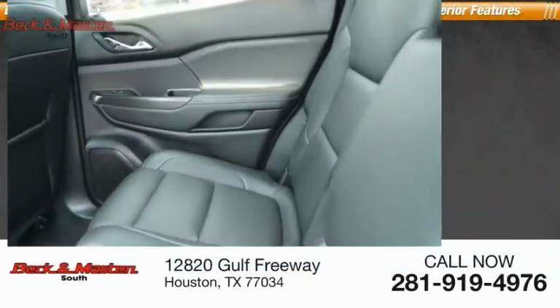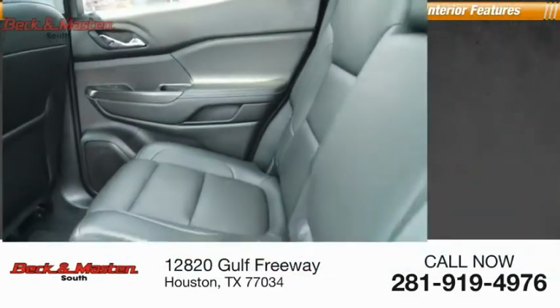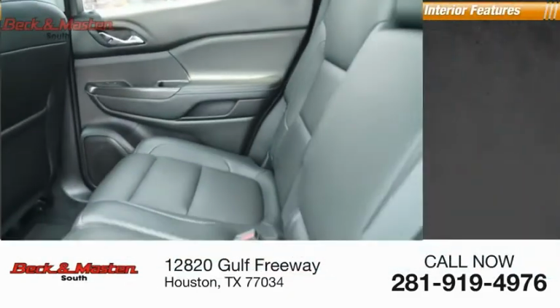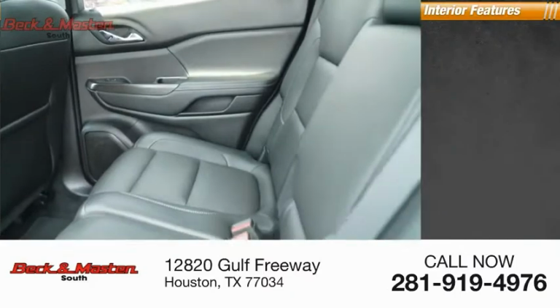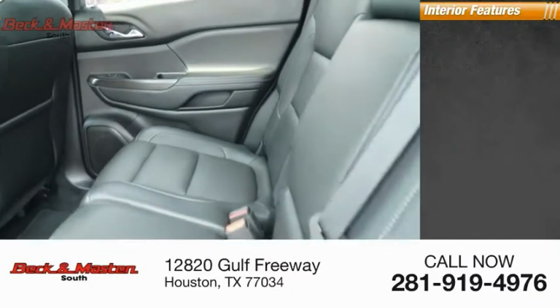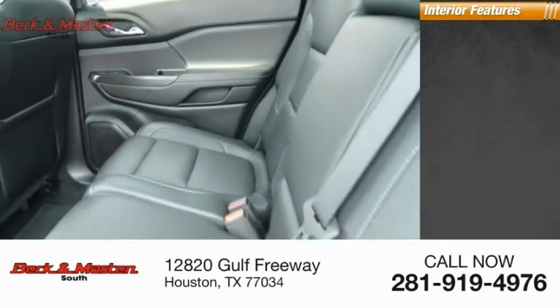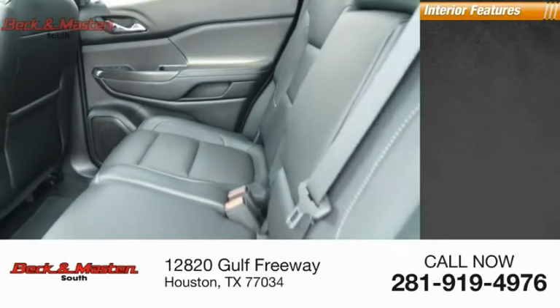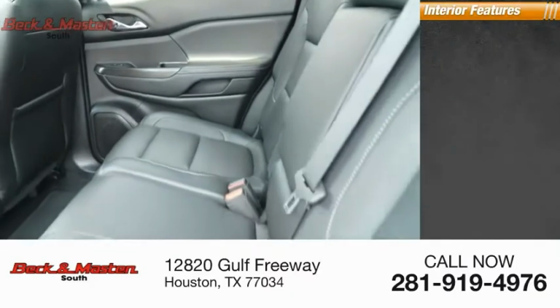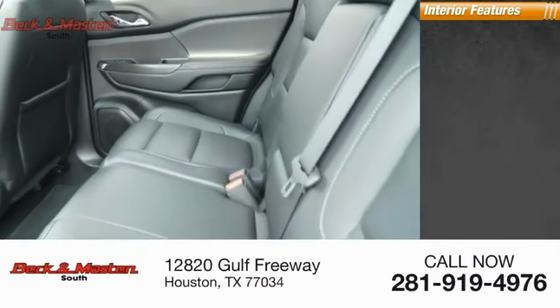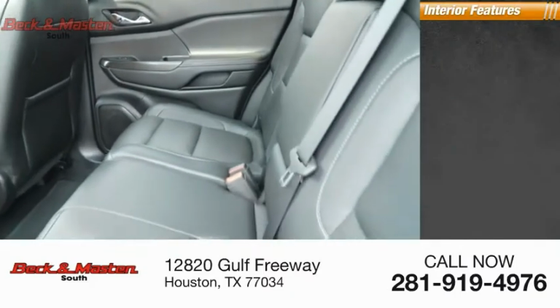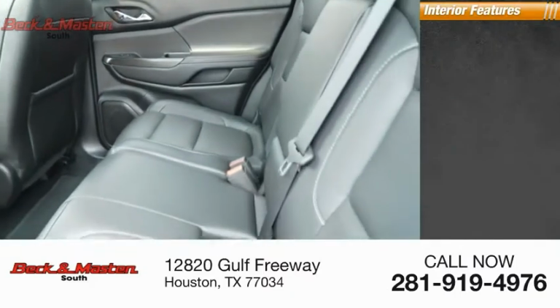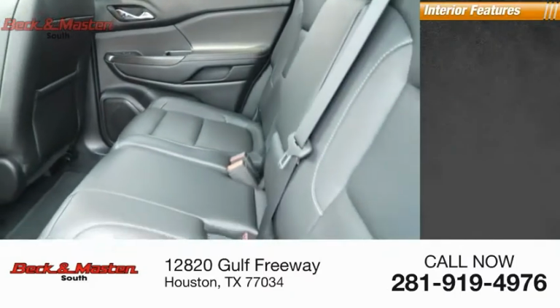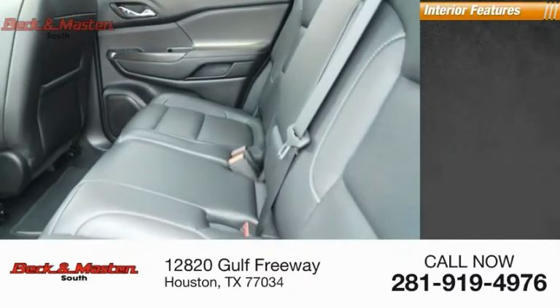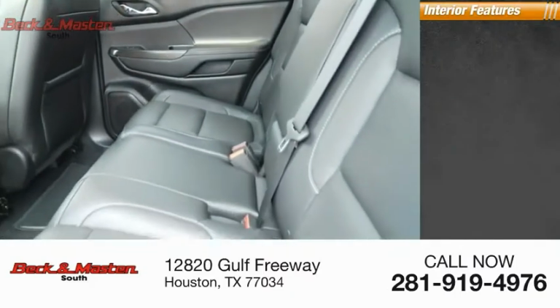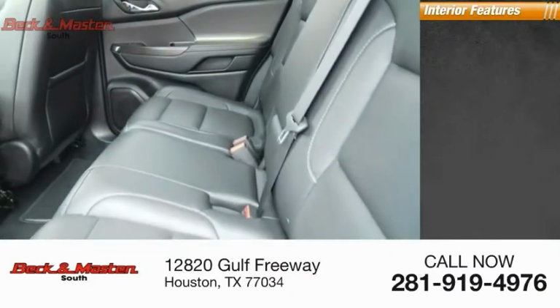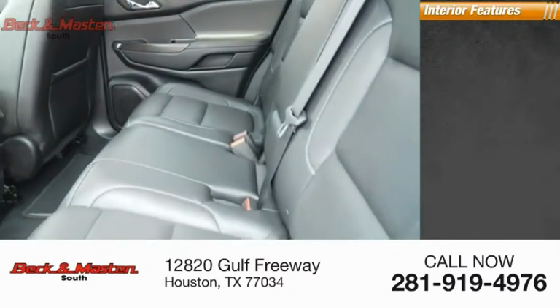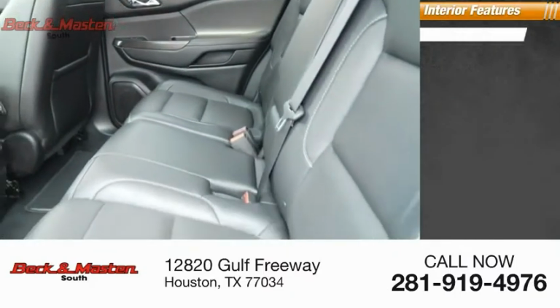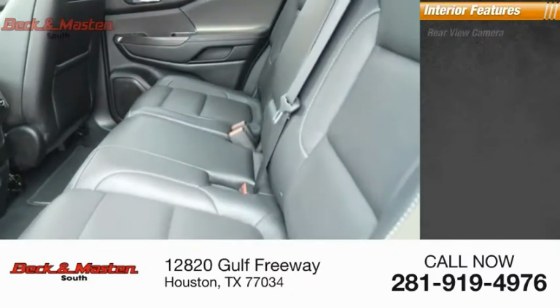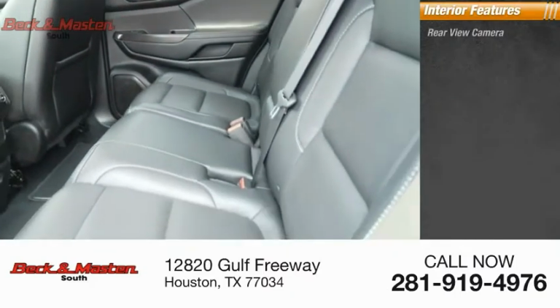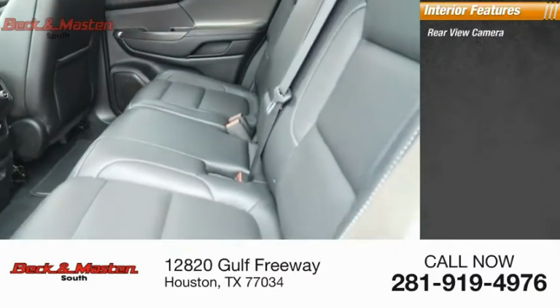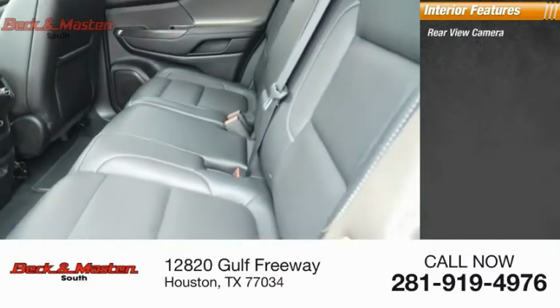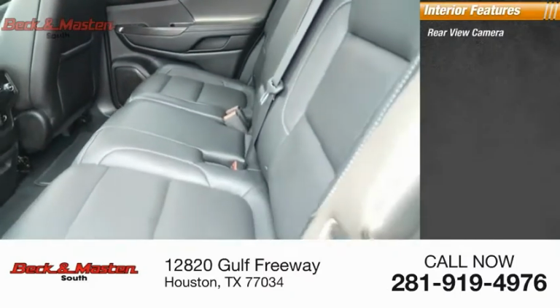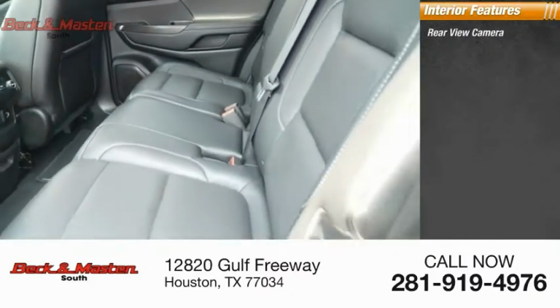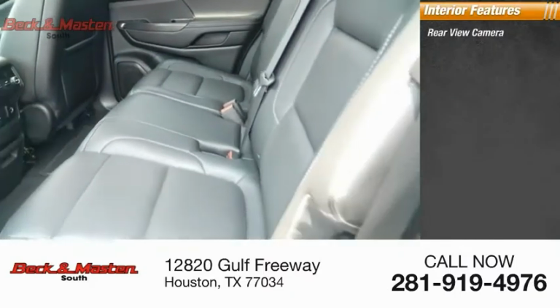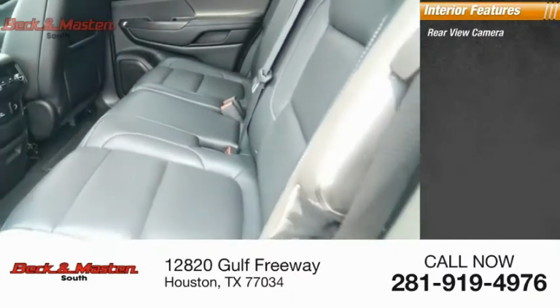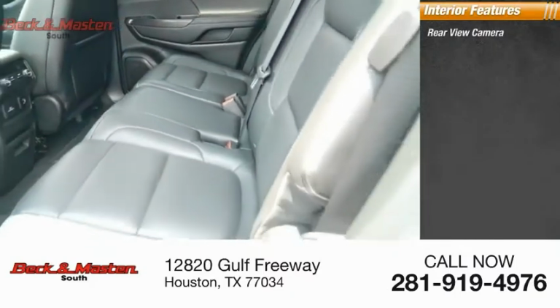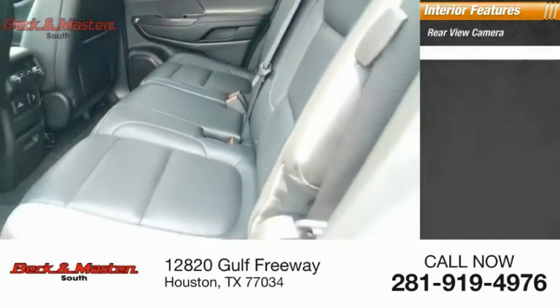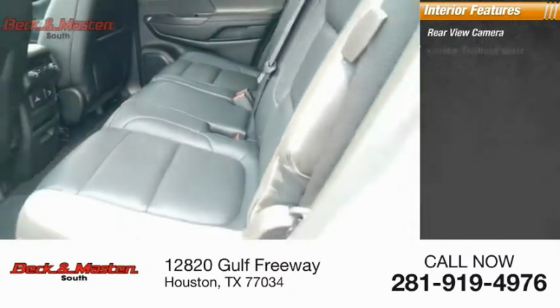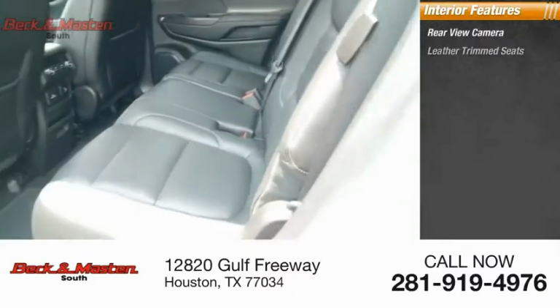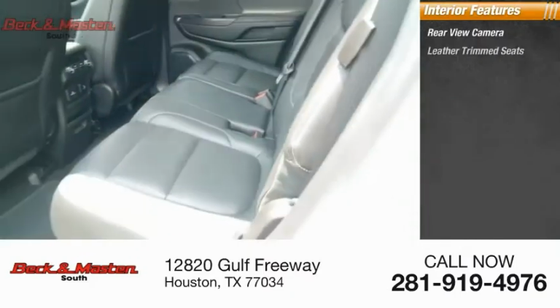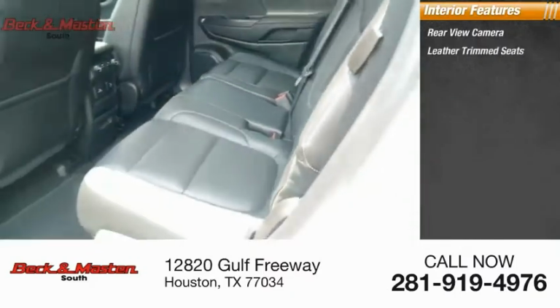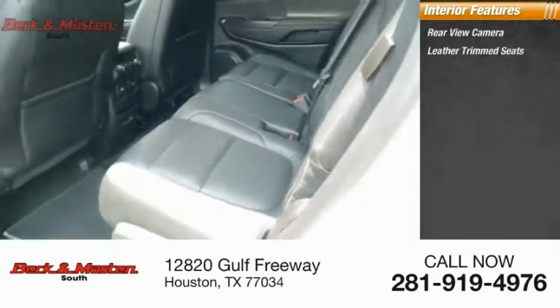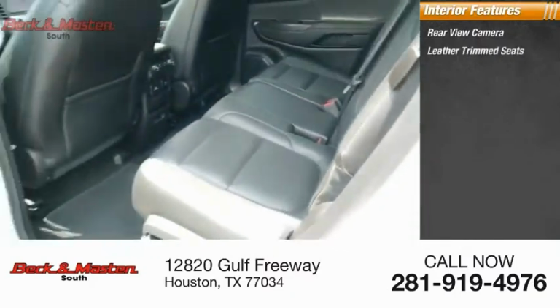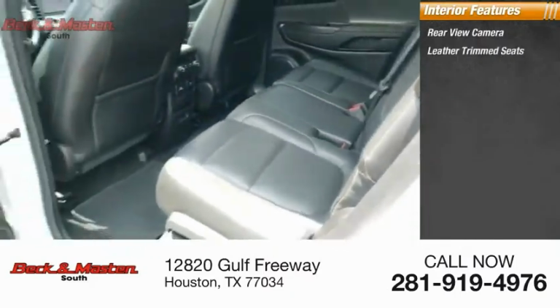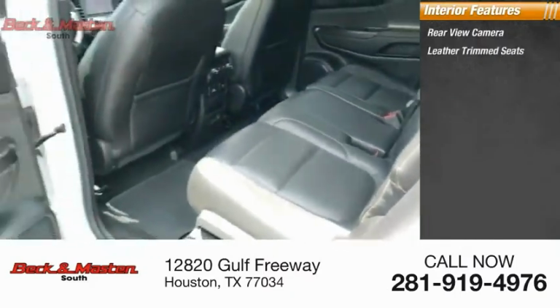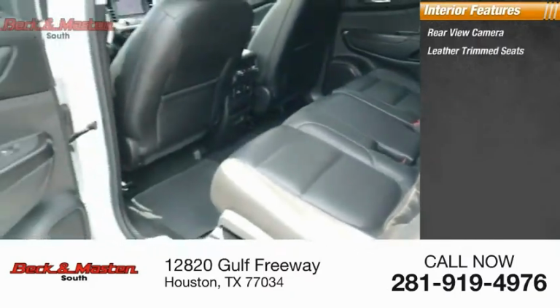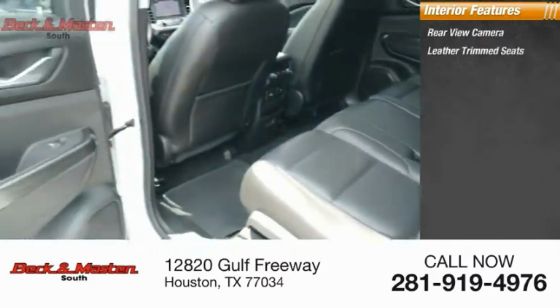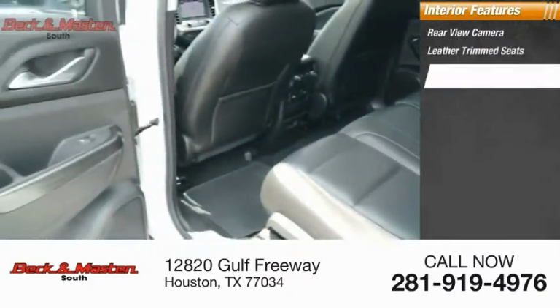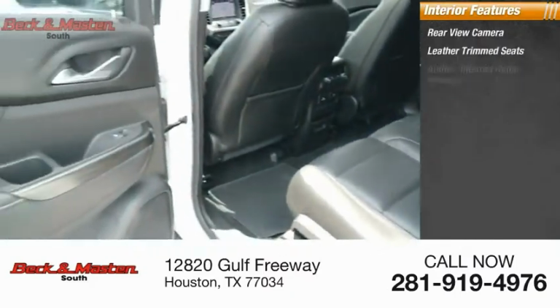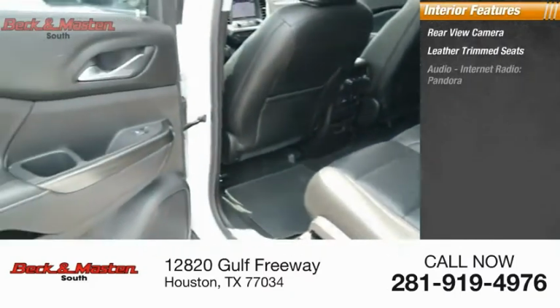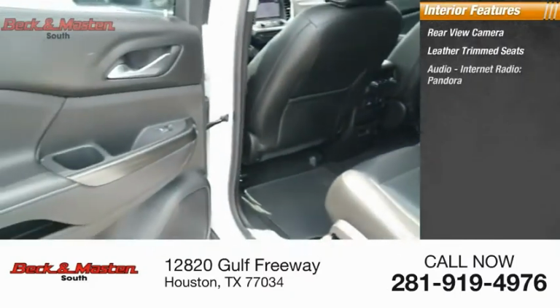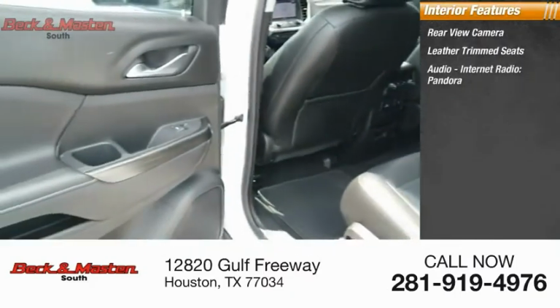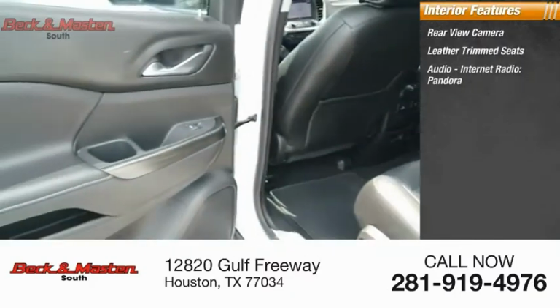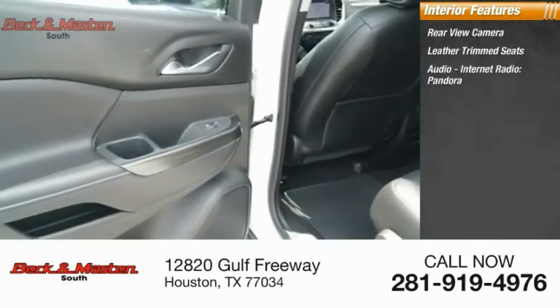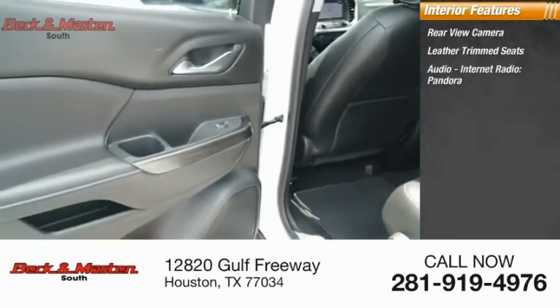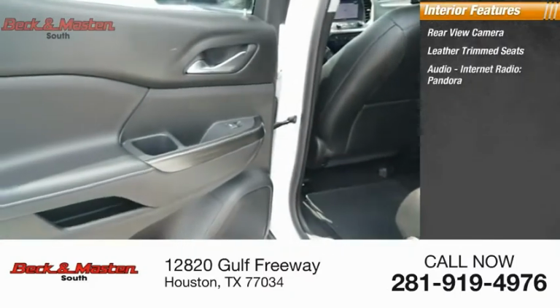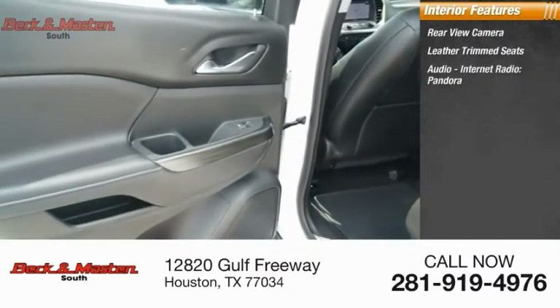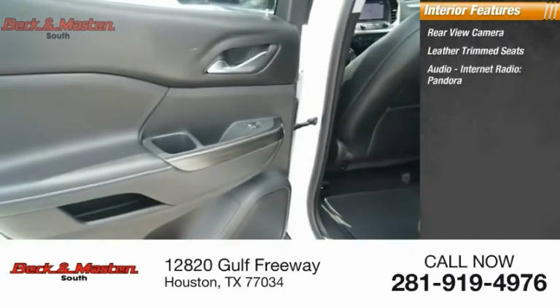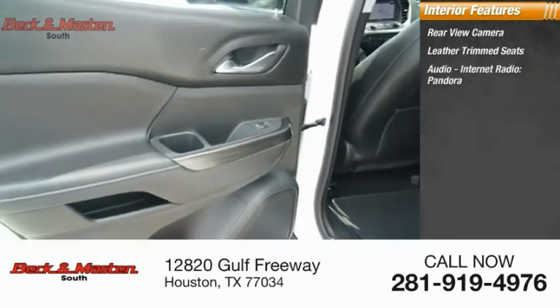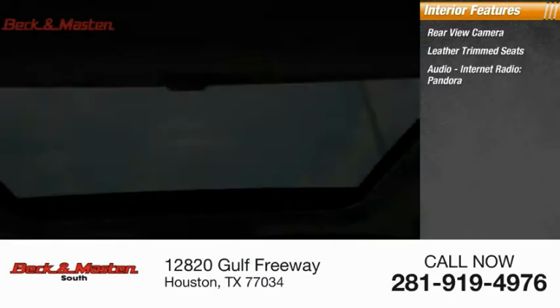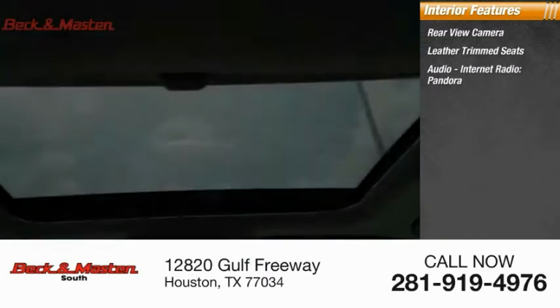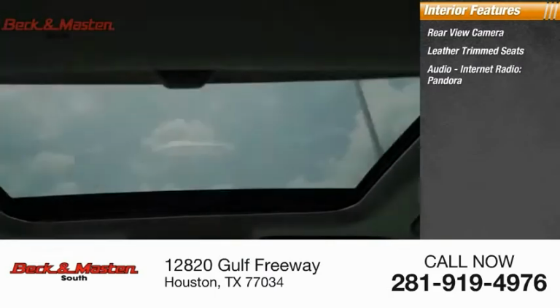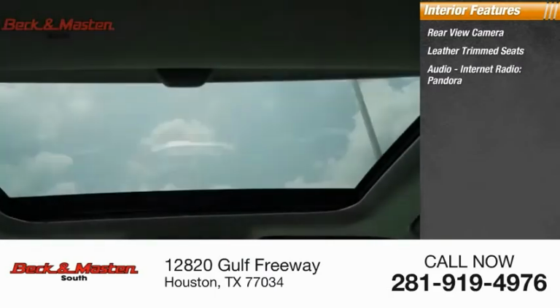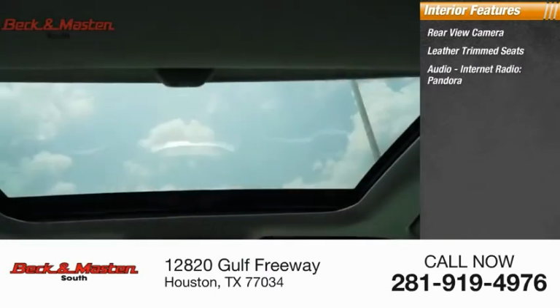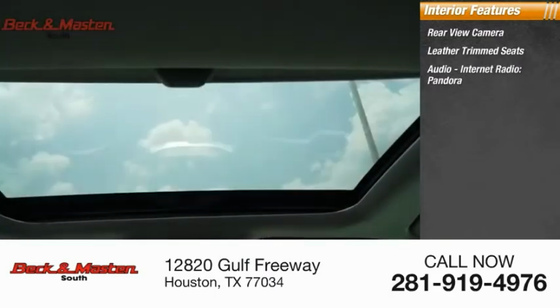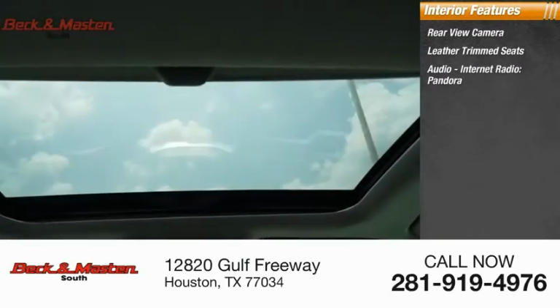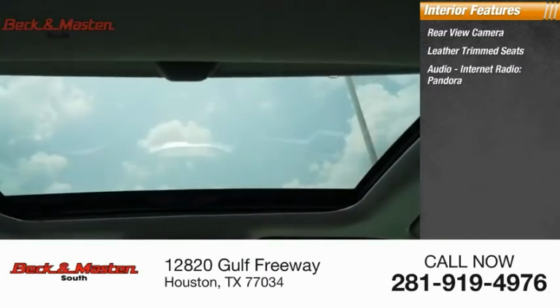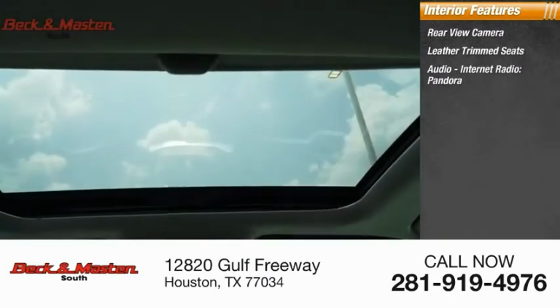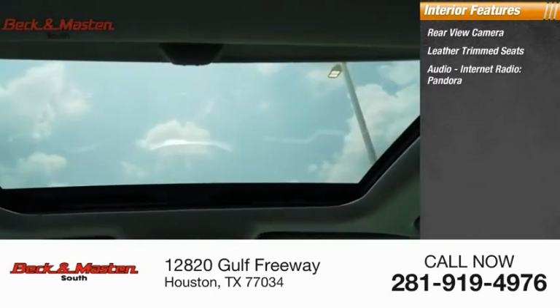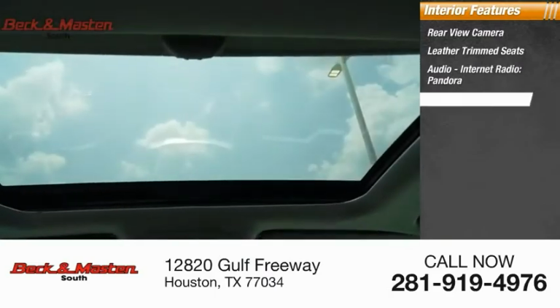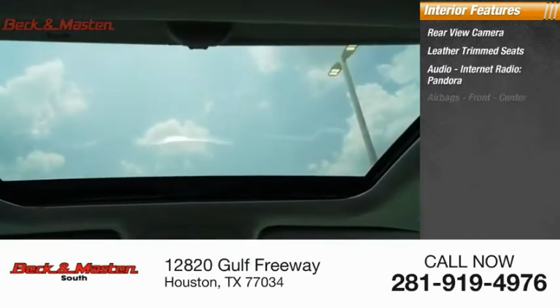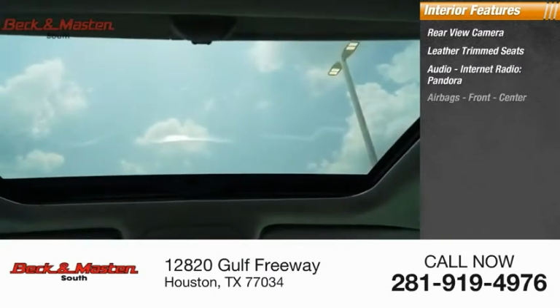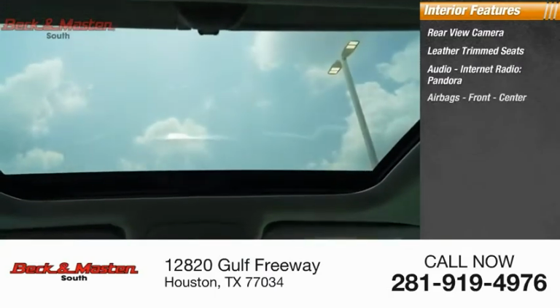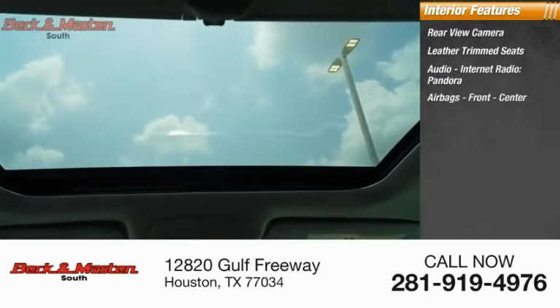Inside you'll find a rear view camera, leather trim seats, audio, internet radio, Pandora, and airbags.